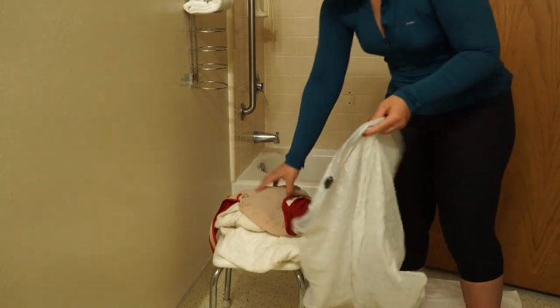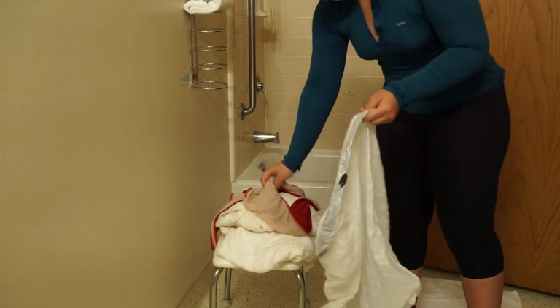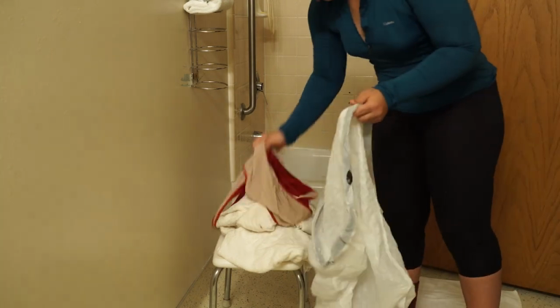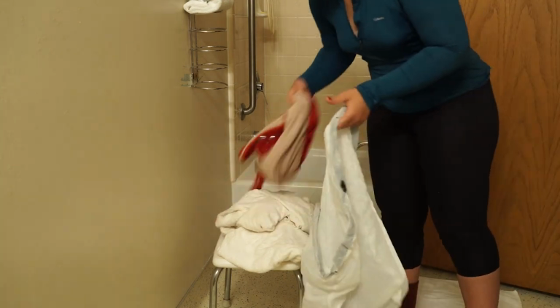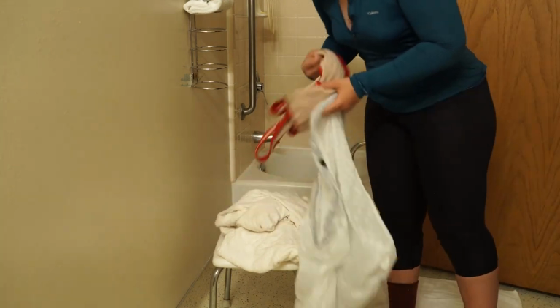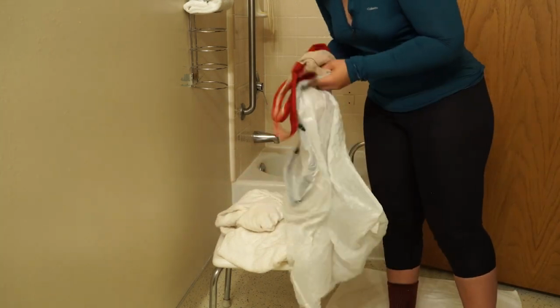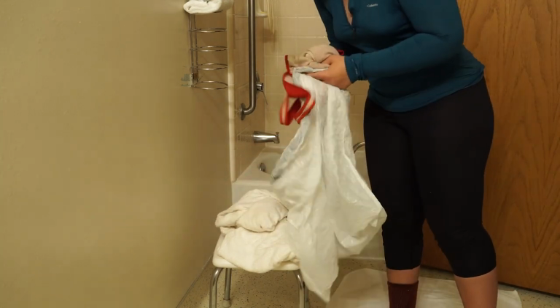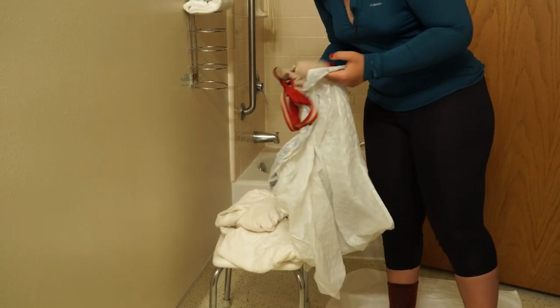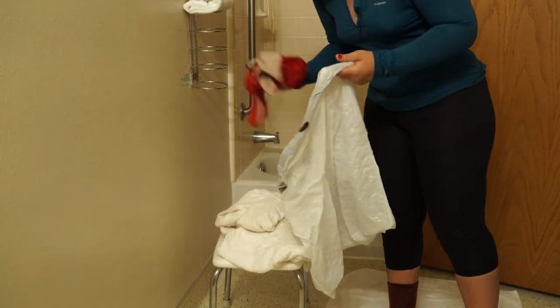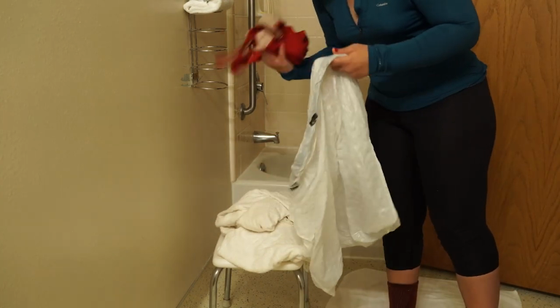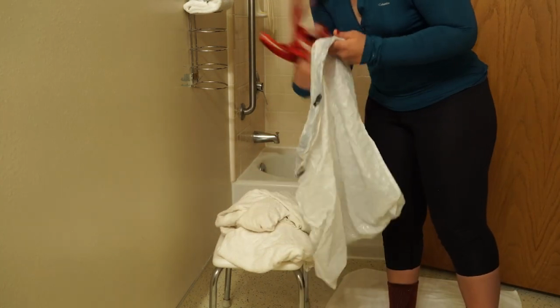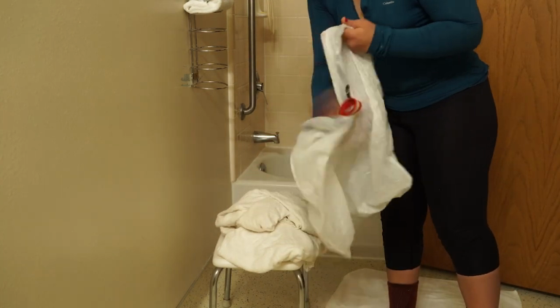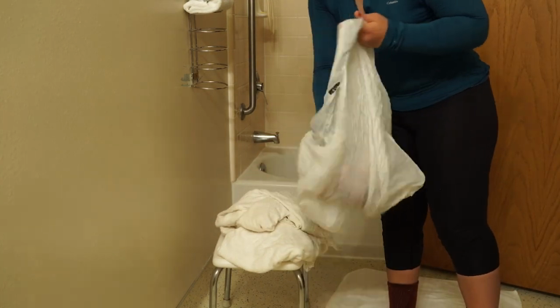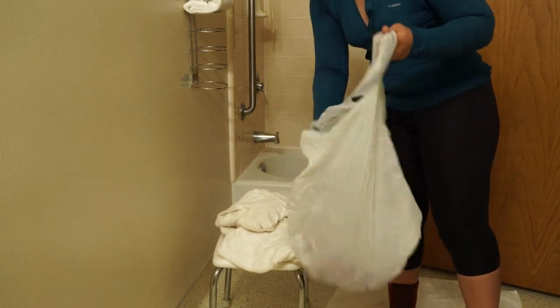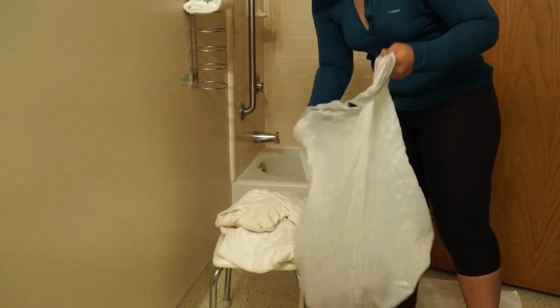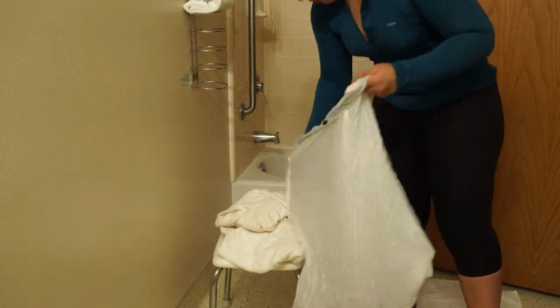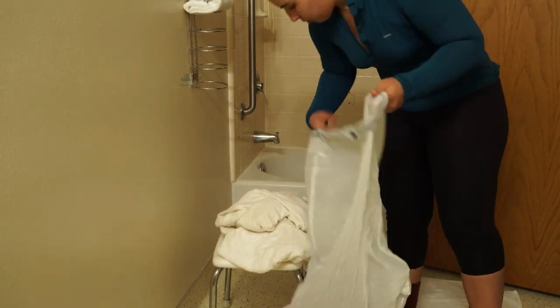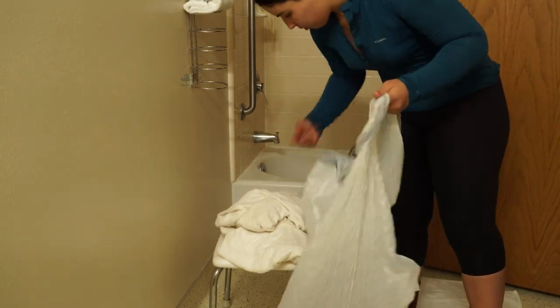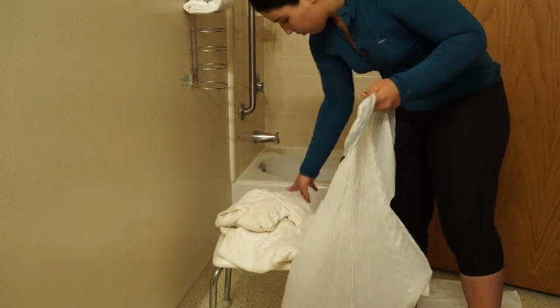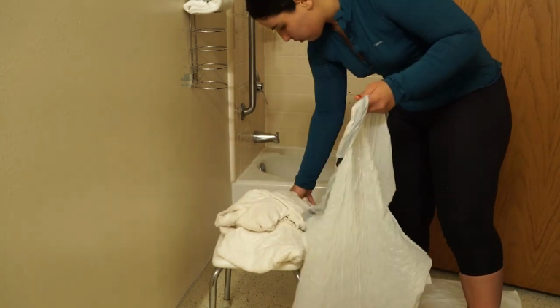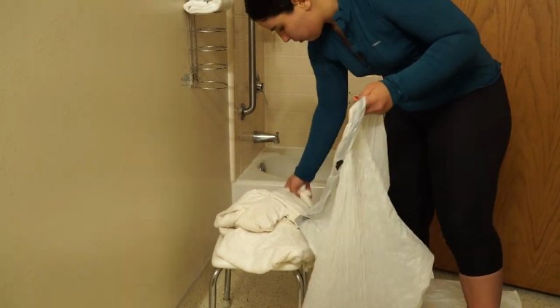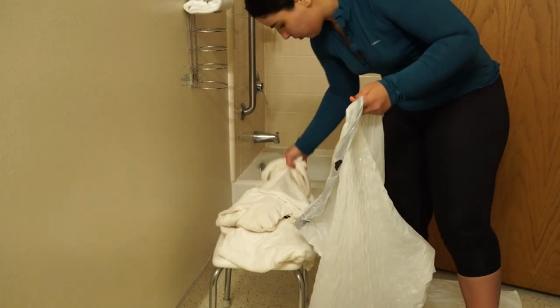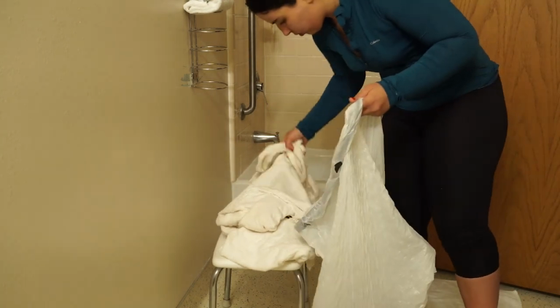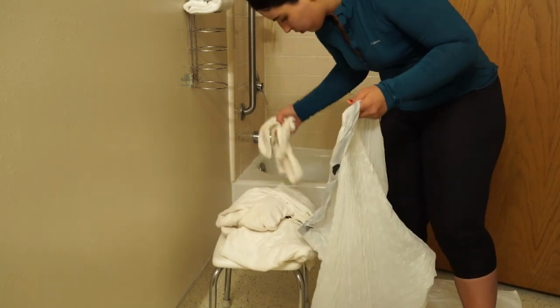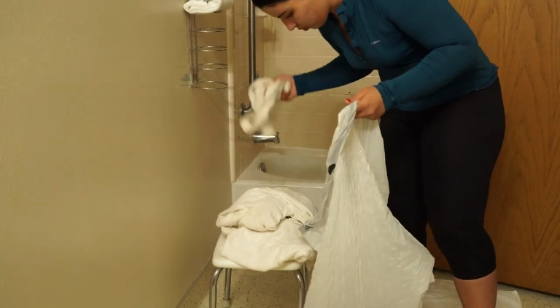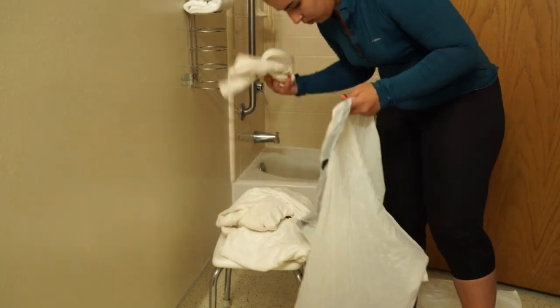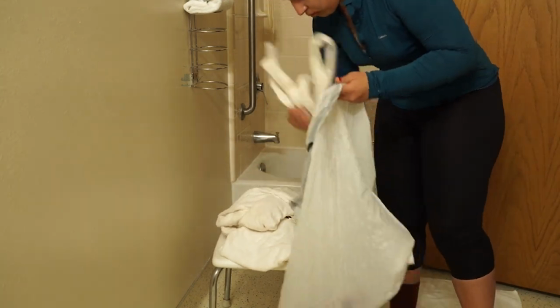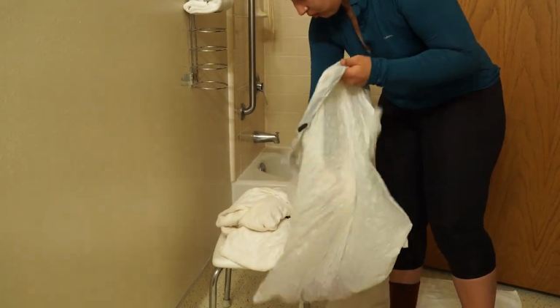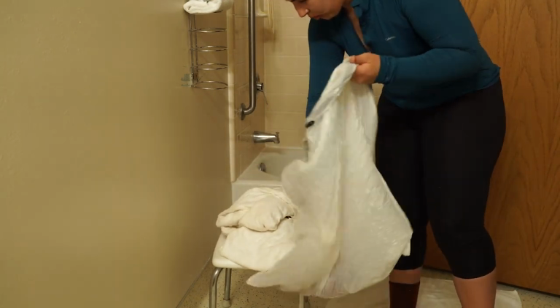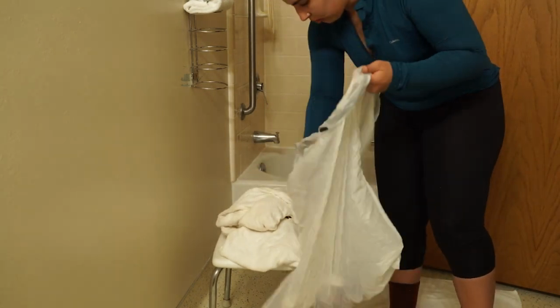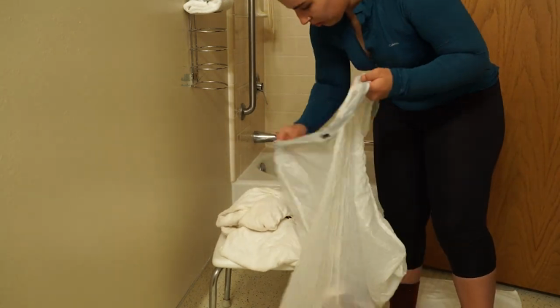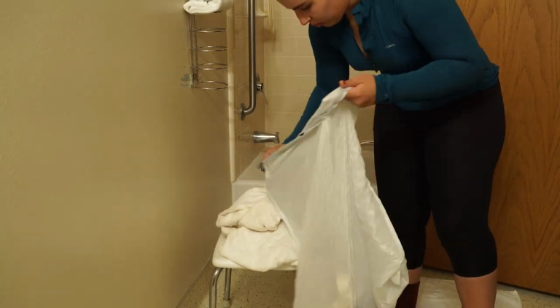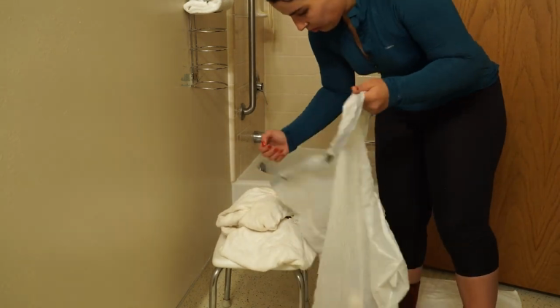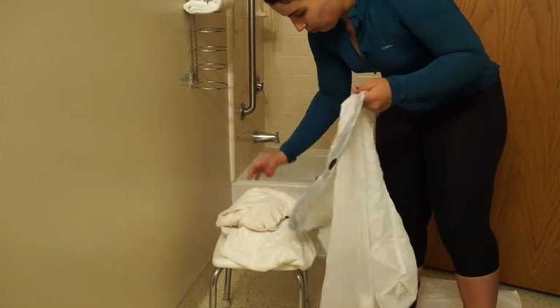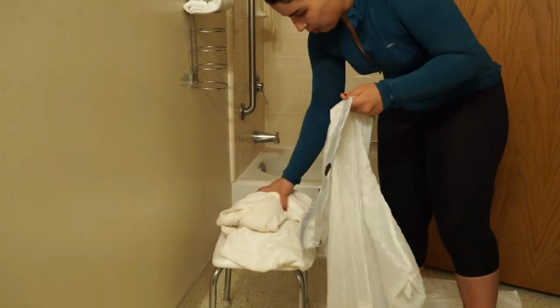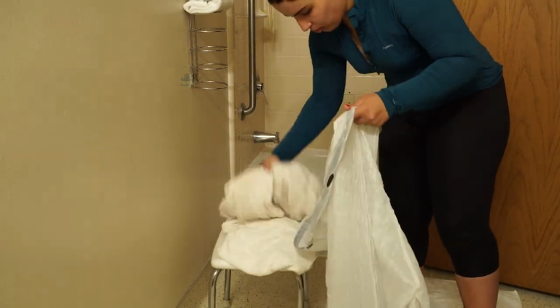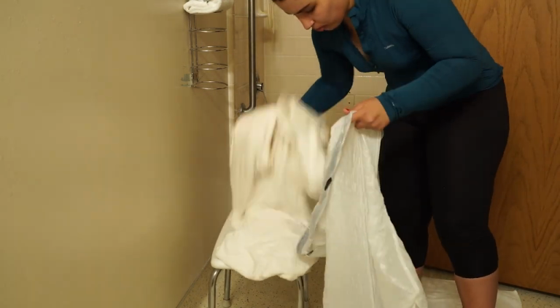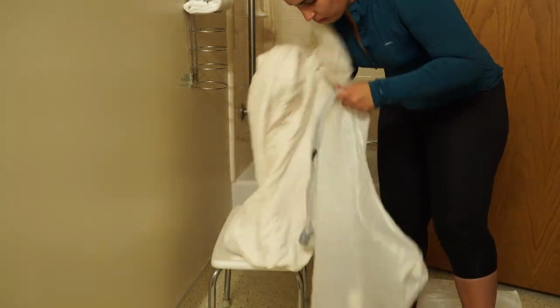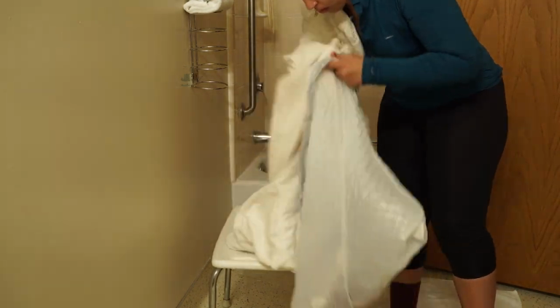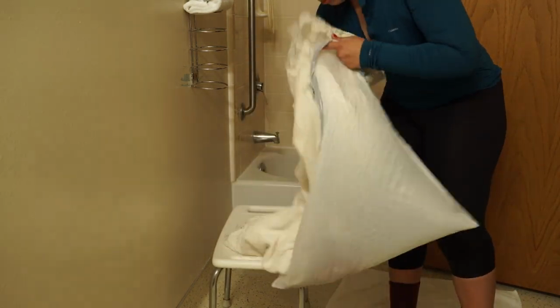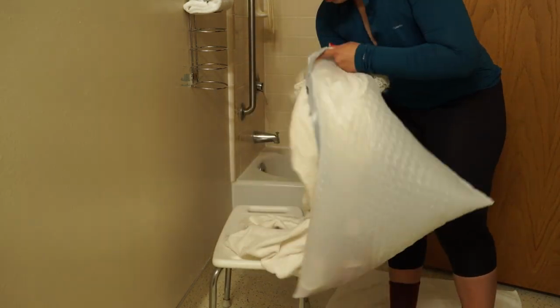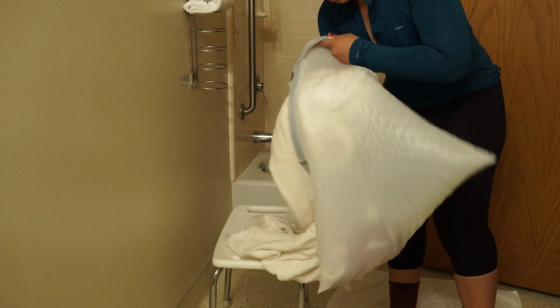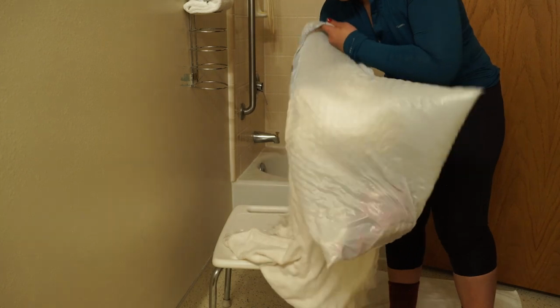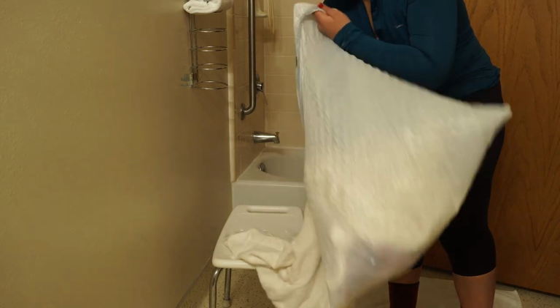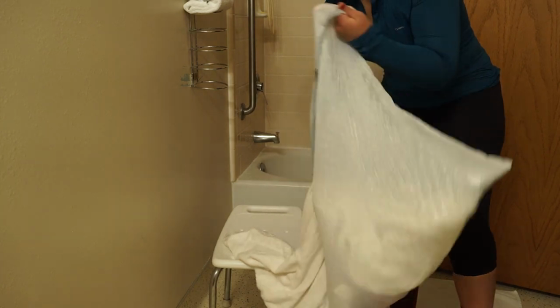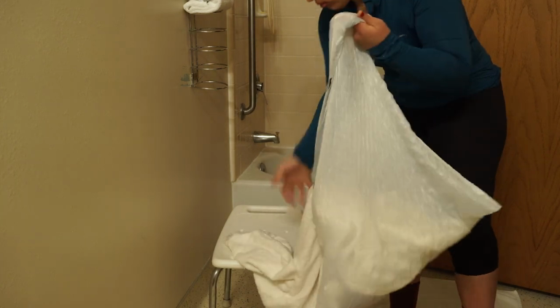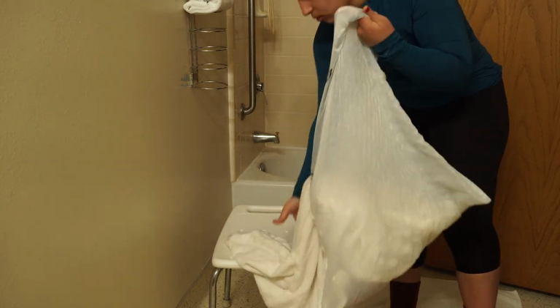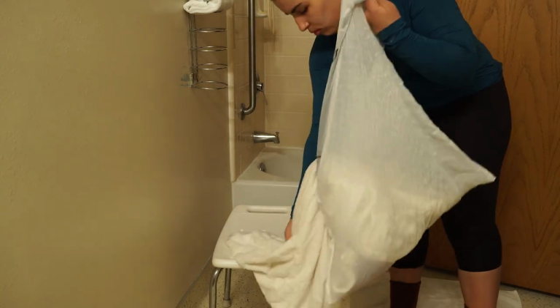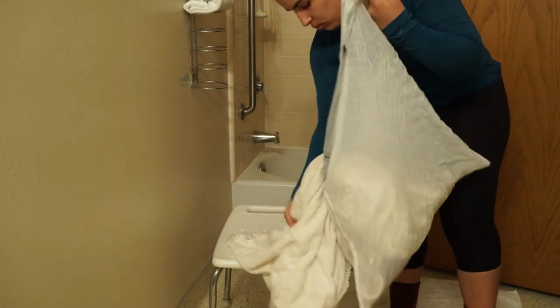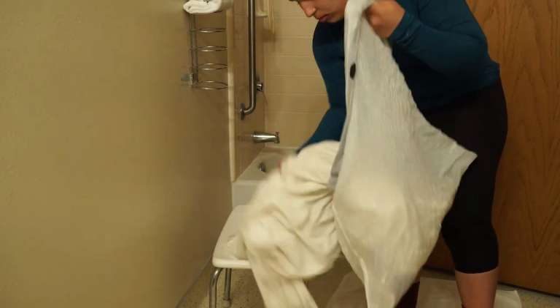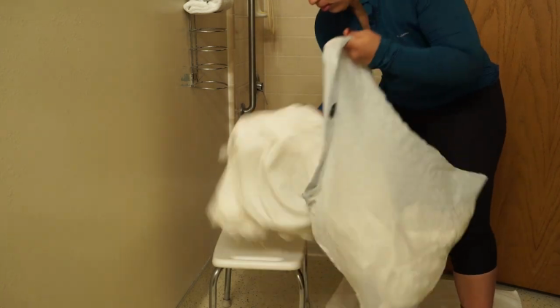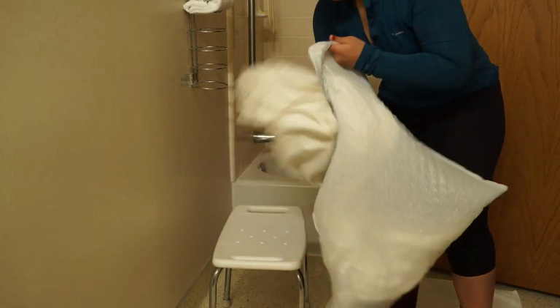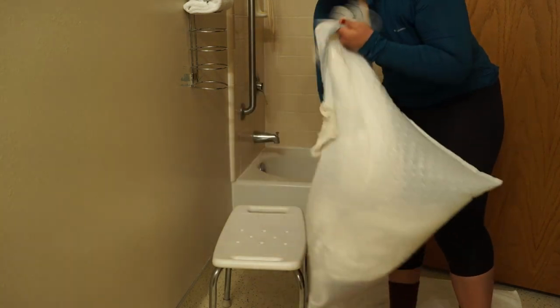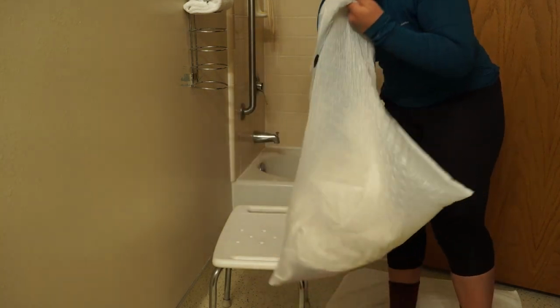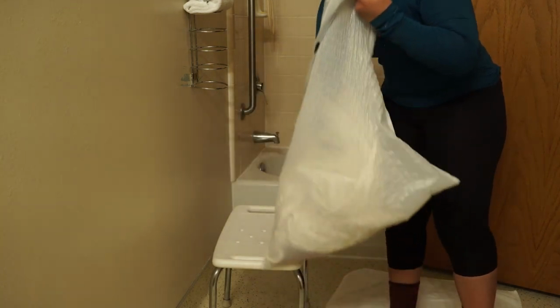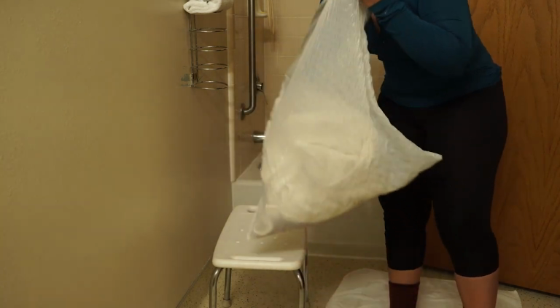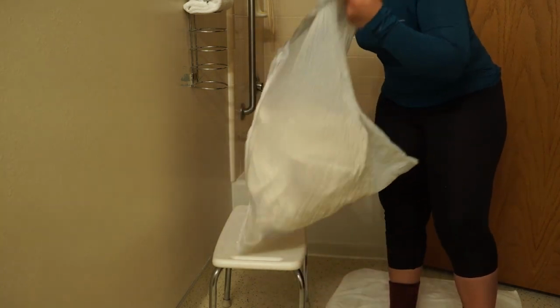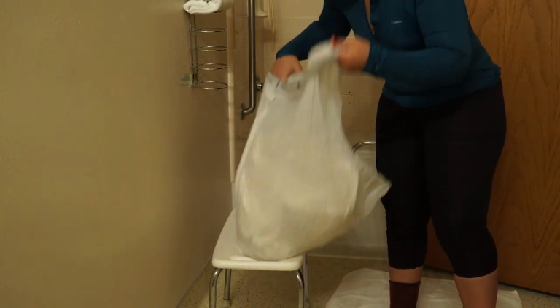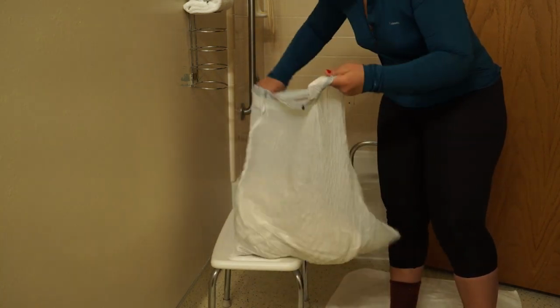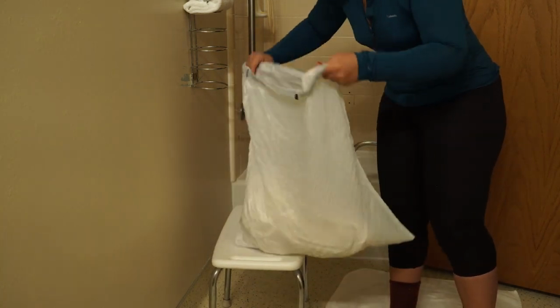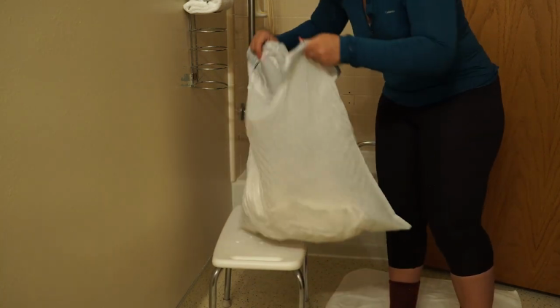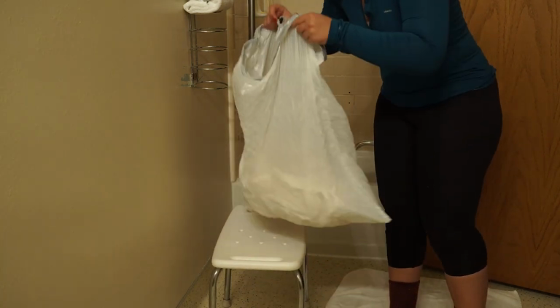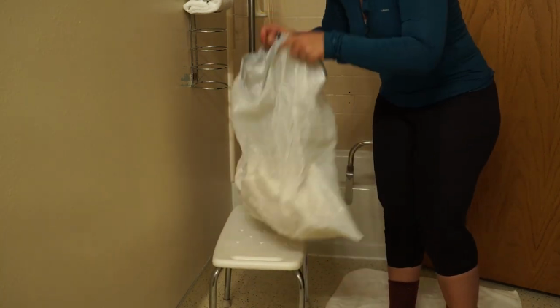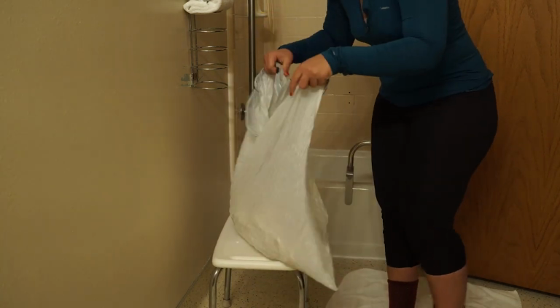For your wet clothes like your swimsuit, water shoes, and towels, pack some trash bags to keep things neat and tidy in your car.